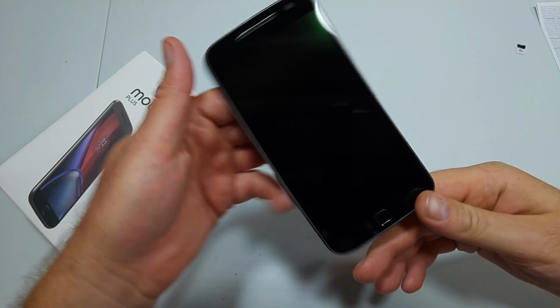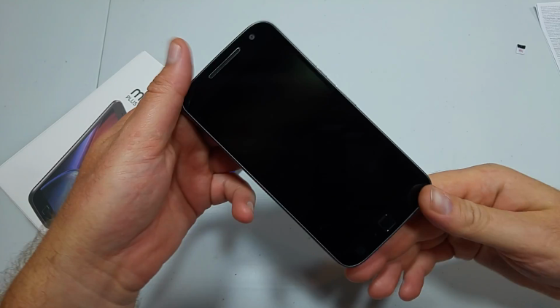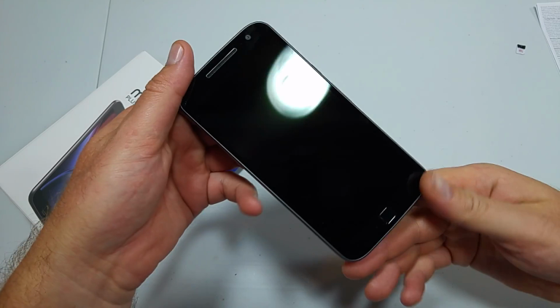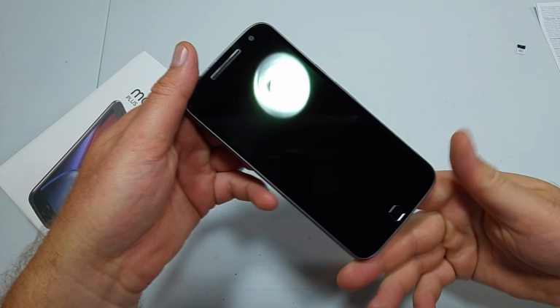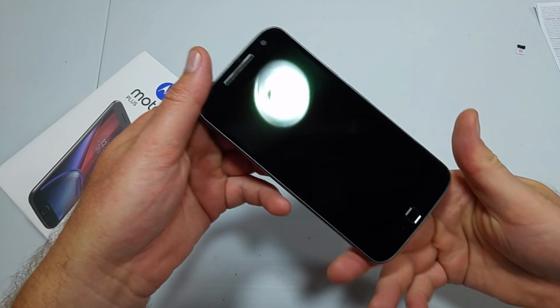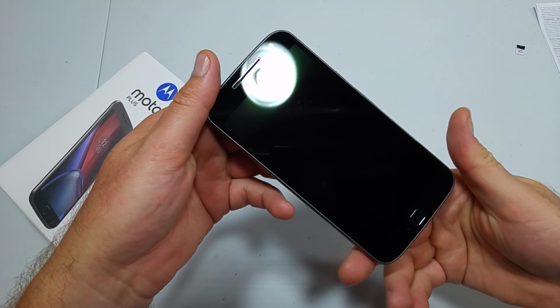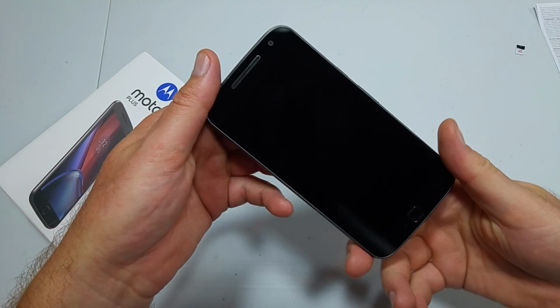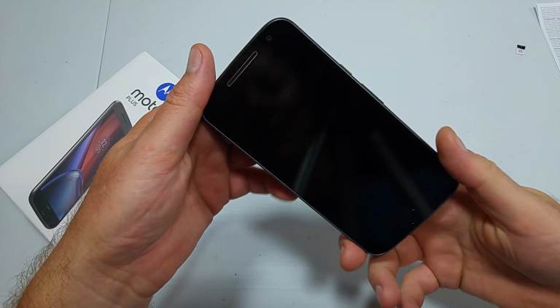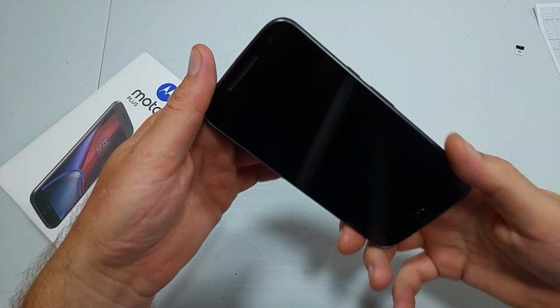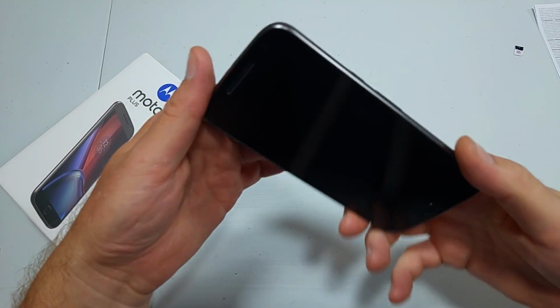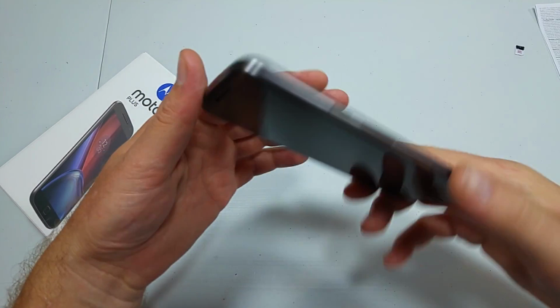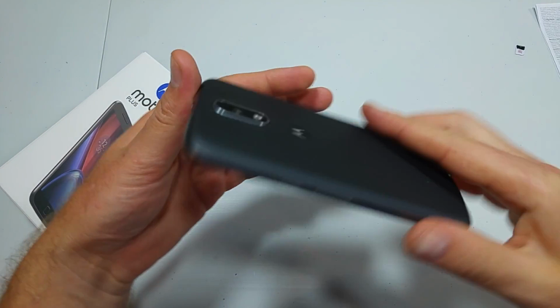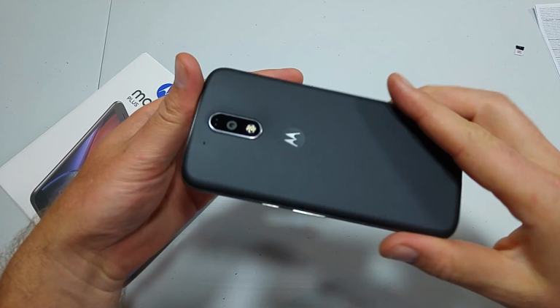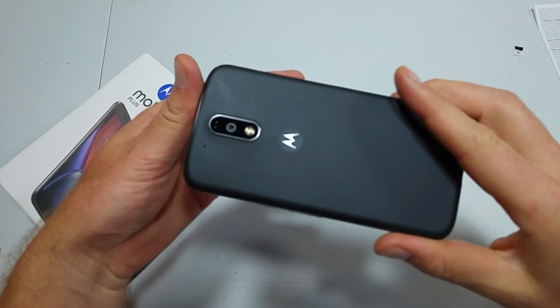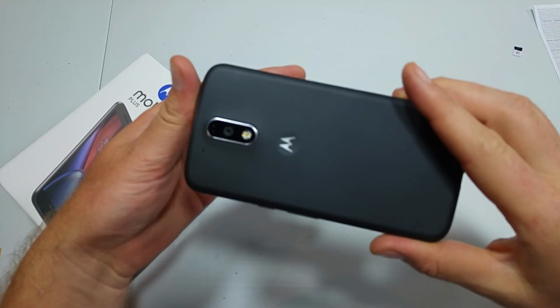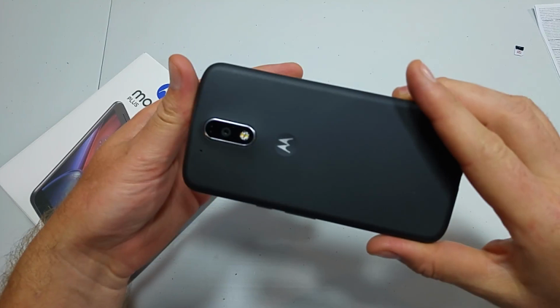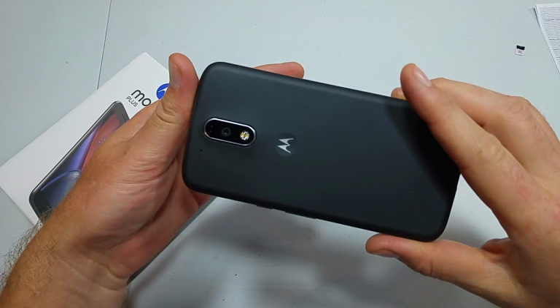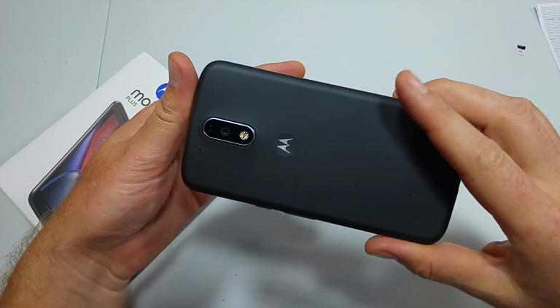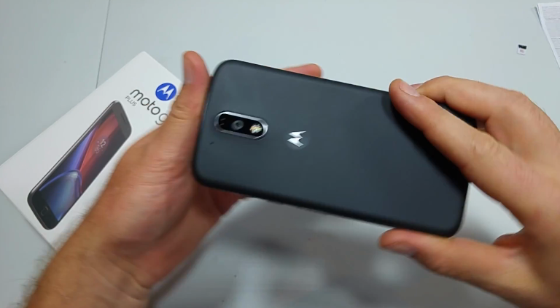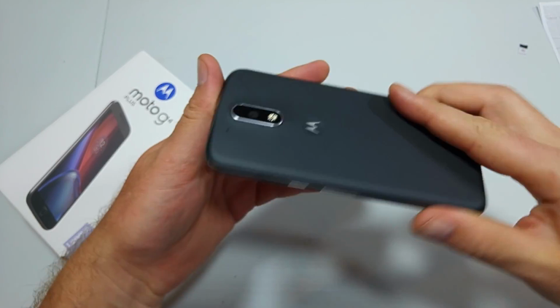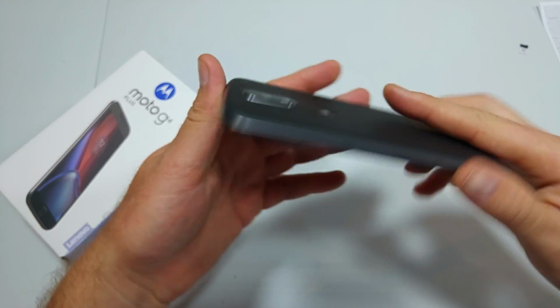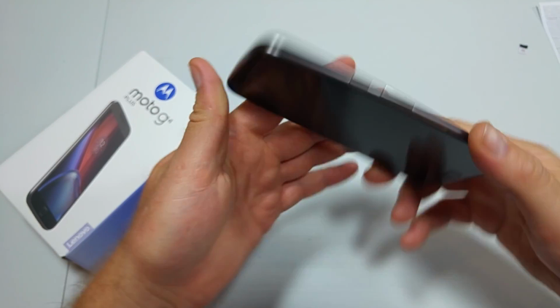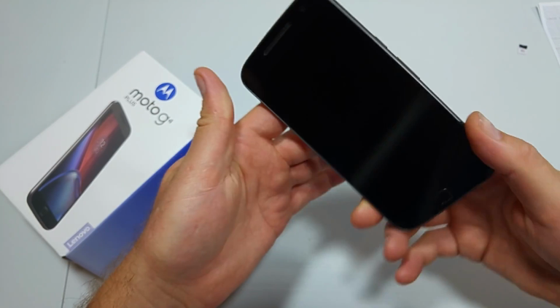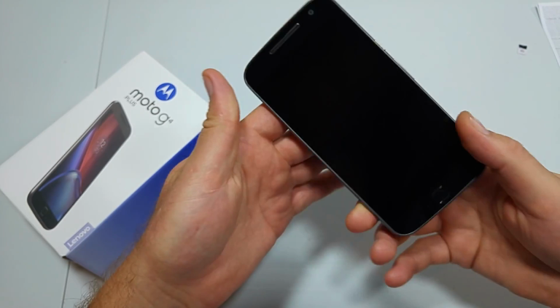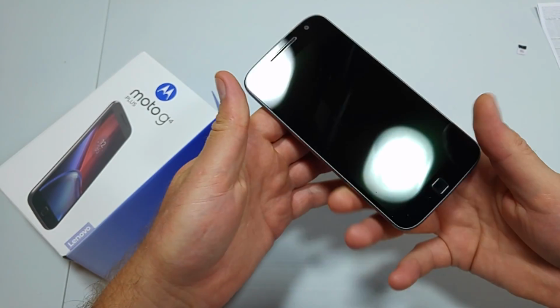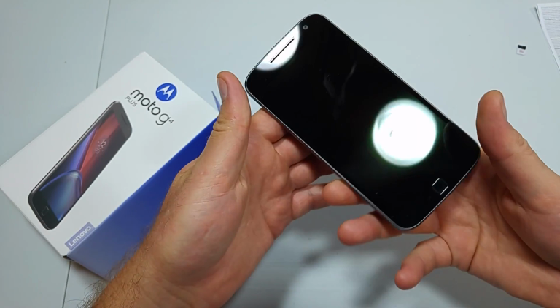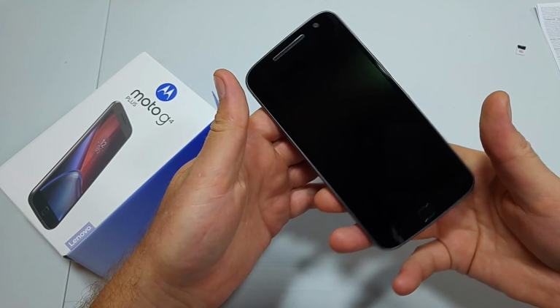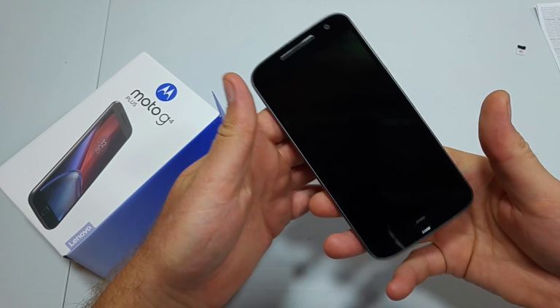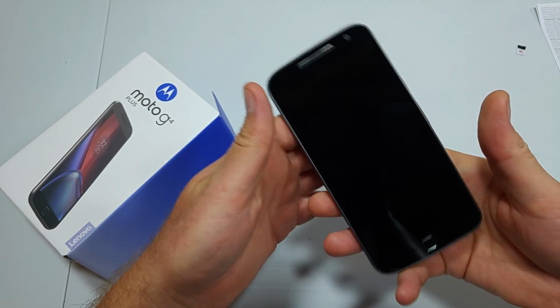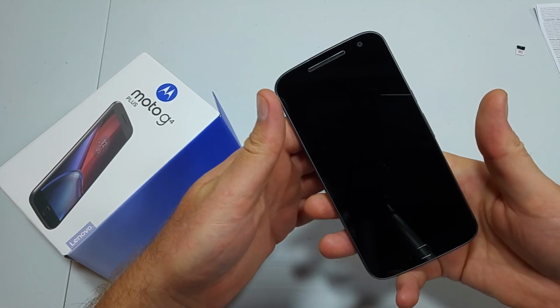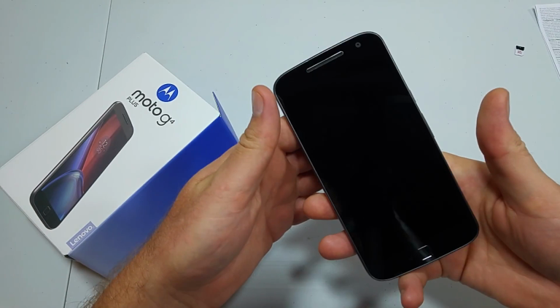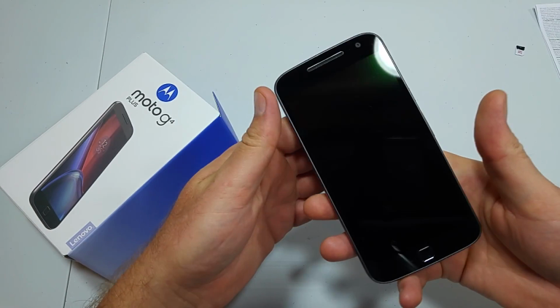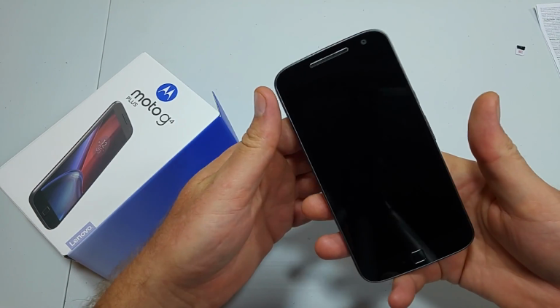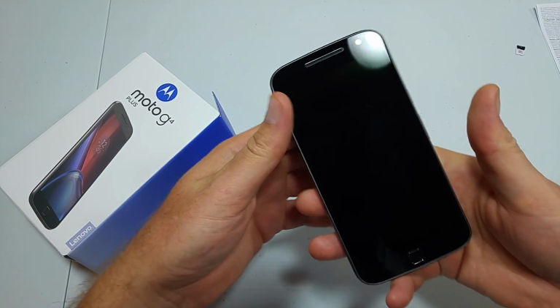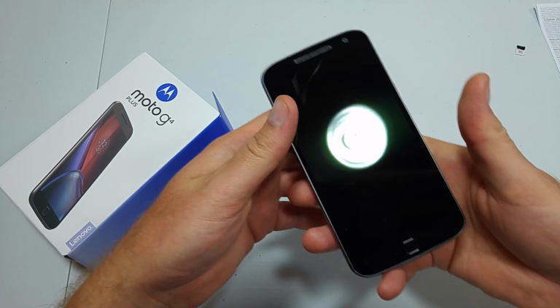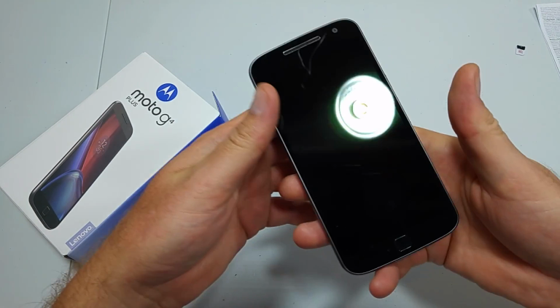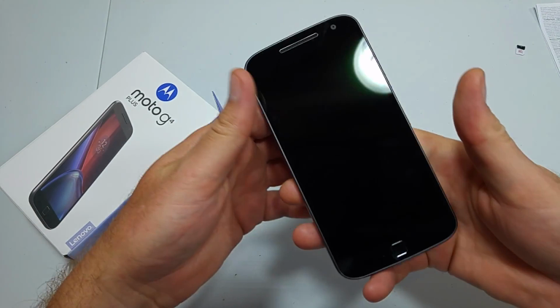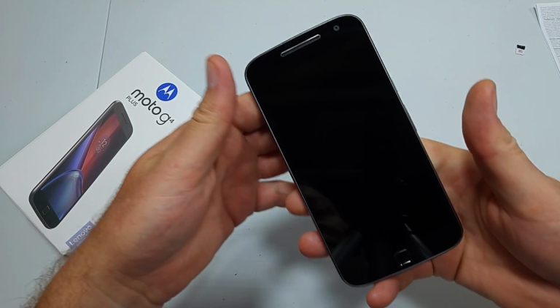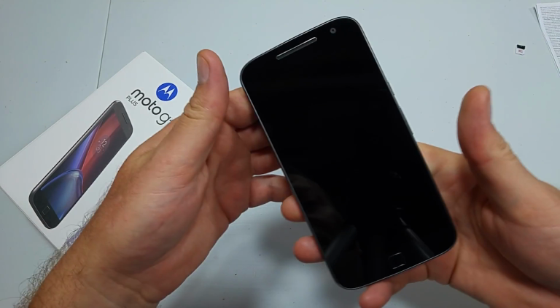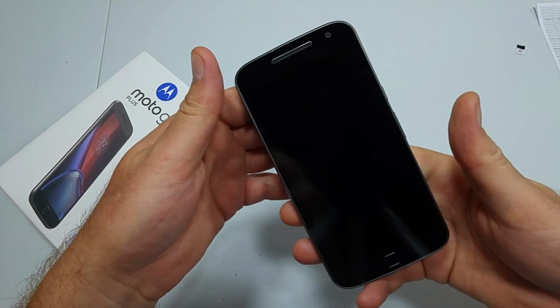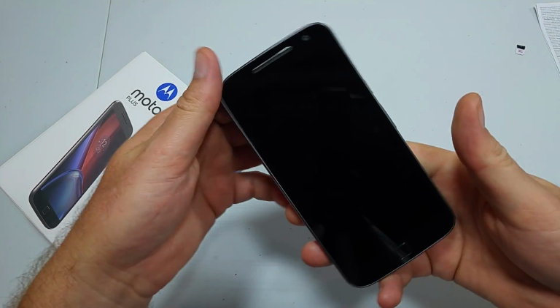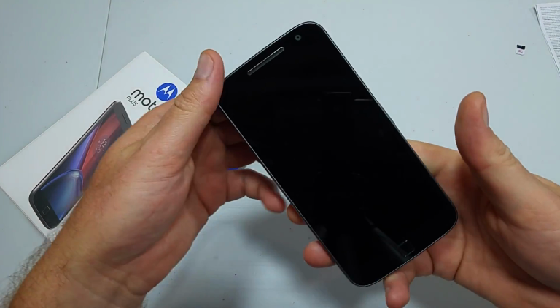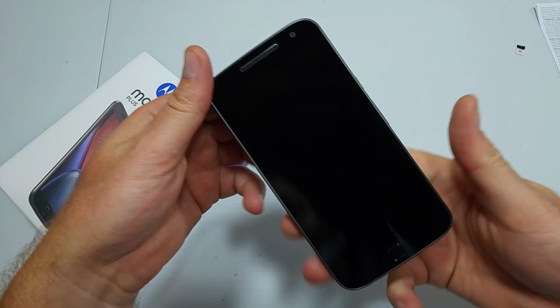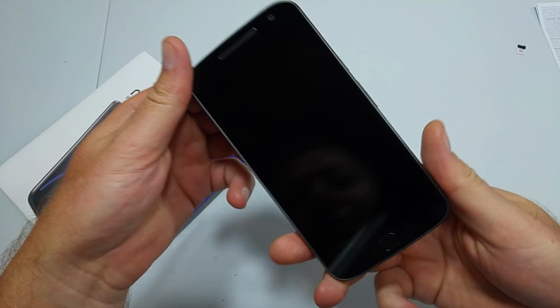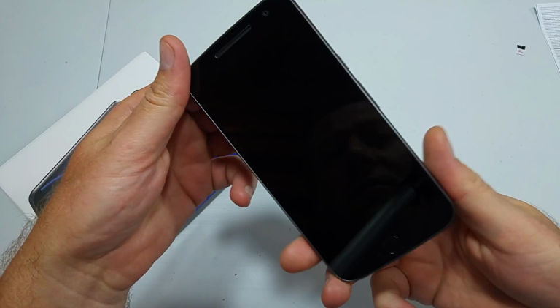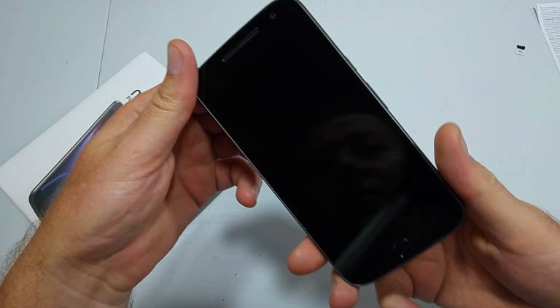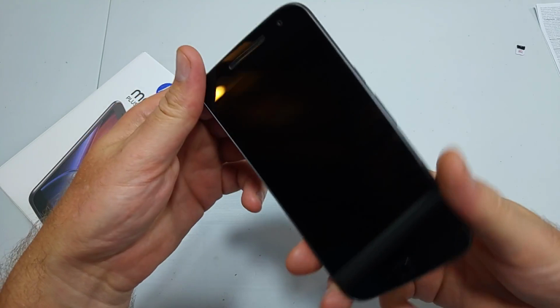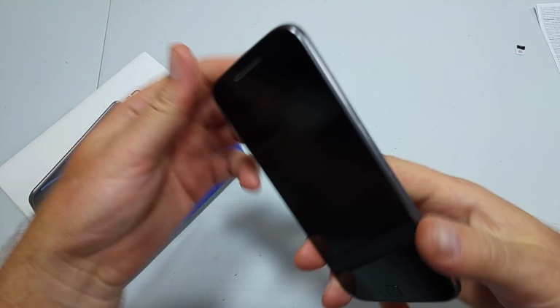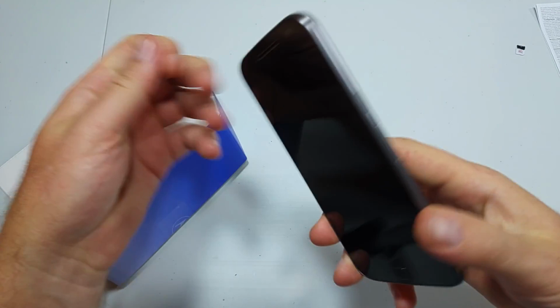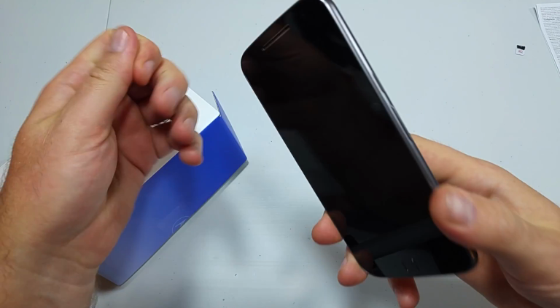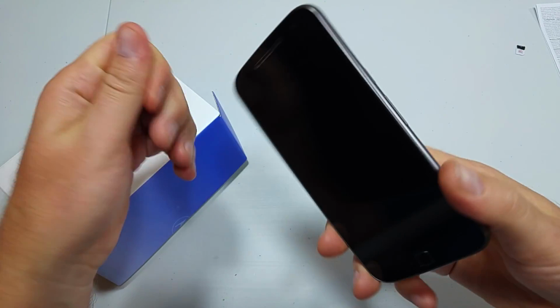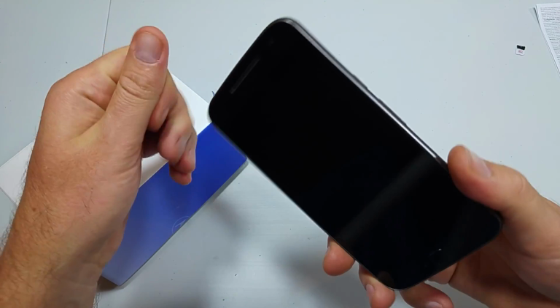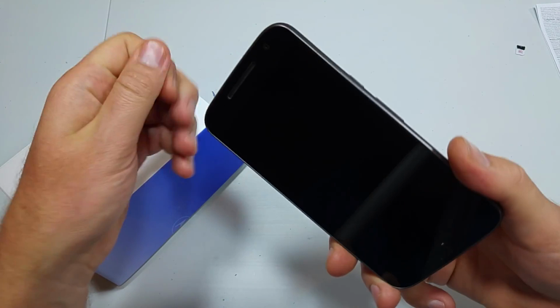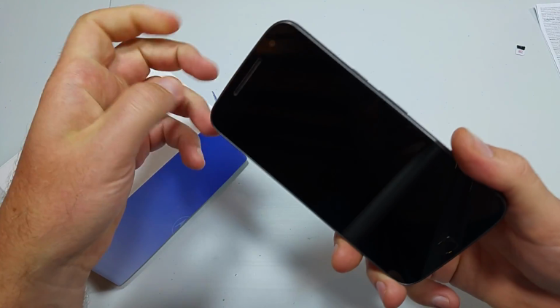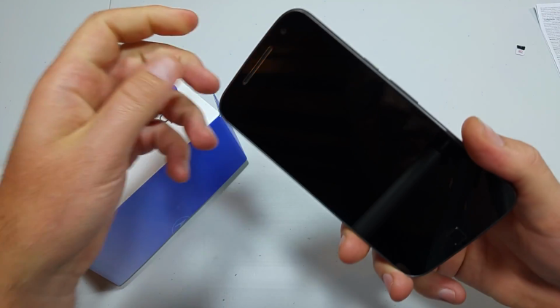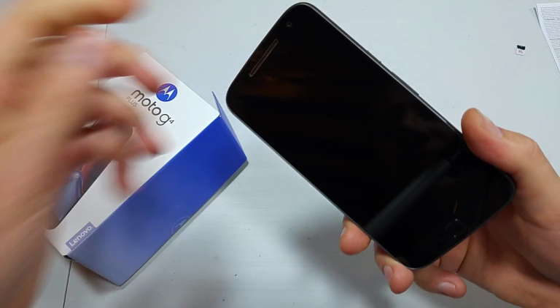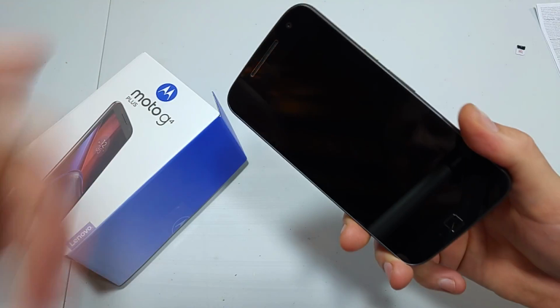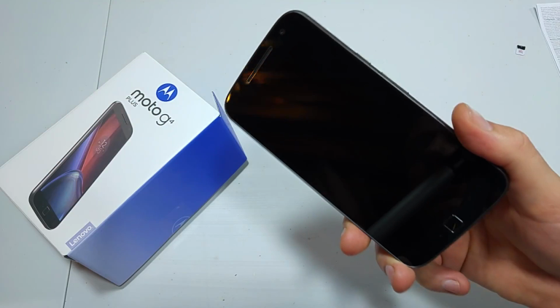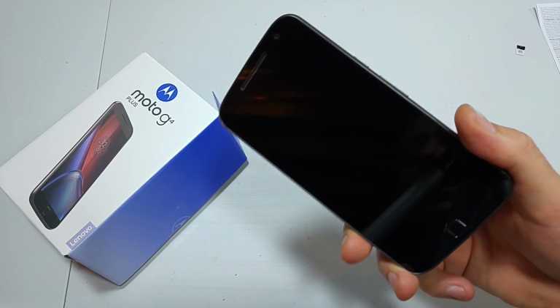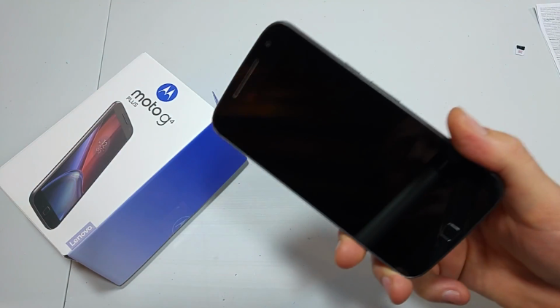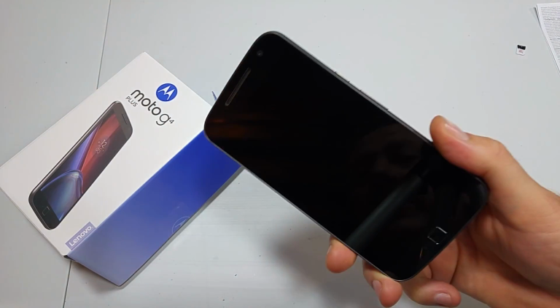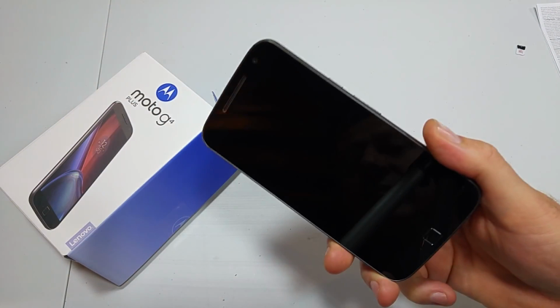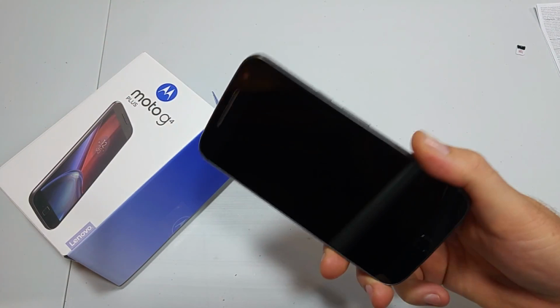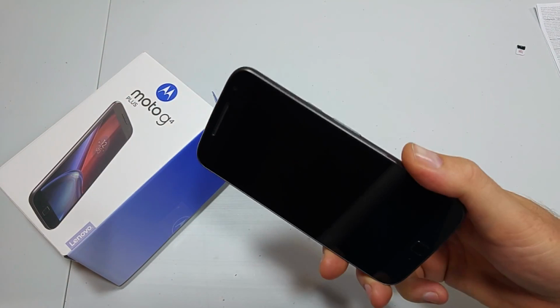This is a quick informational video. I got the new Motorola Moto G4 Plus and I'm going to show you the two ways how to put the phone into safe mode.